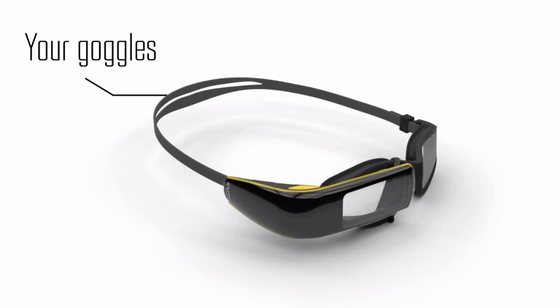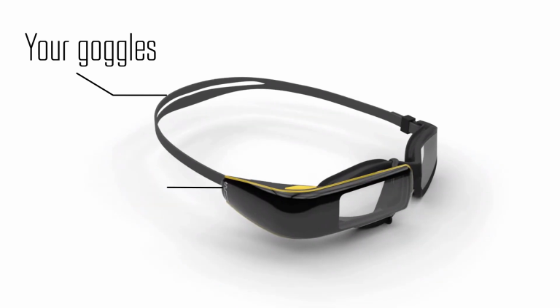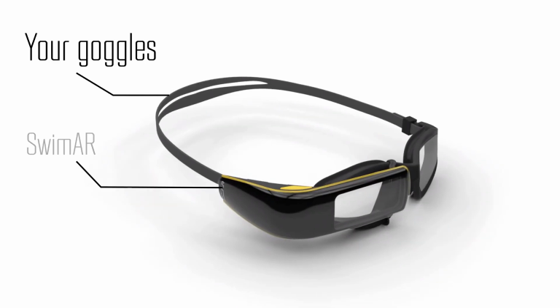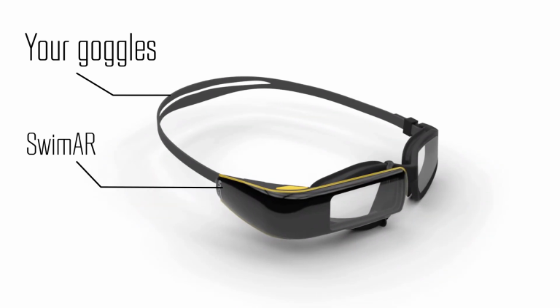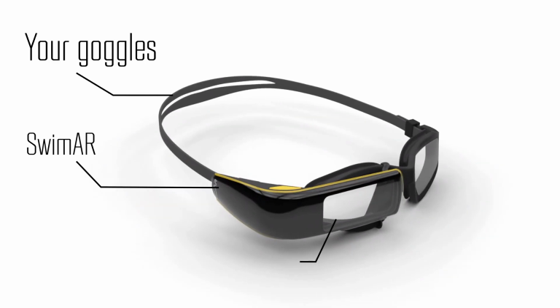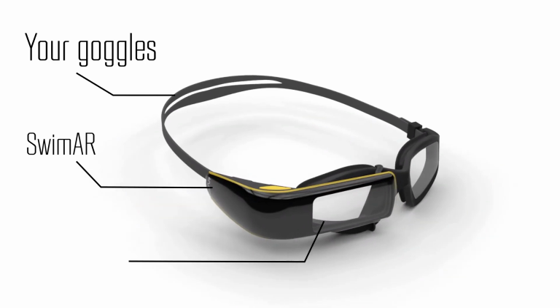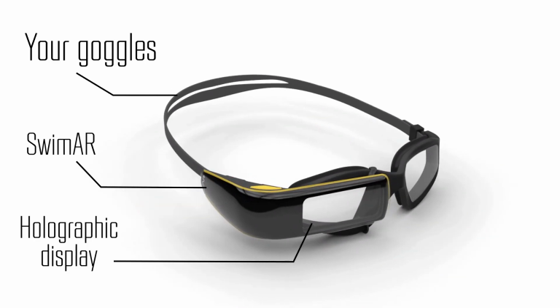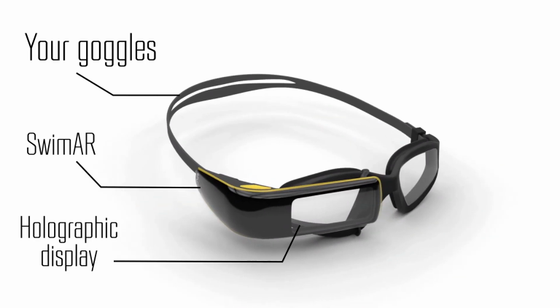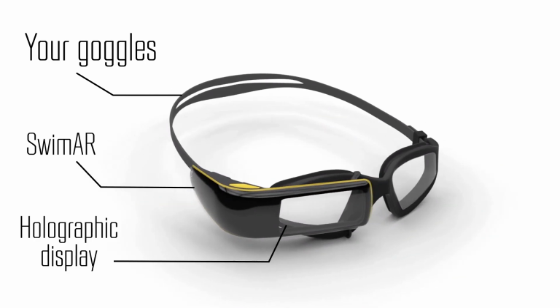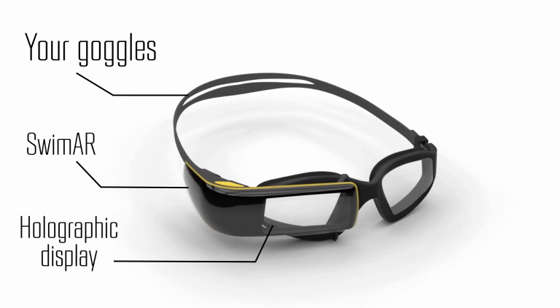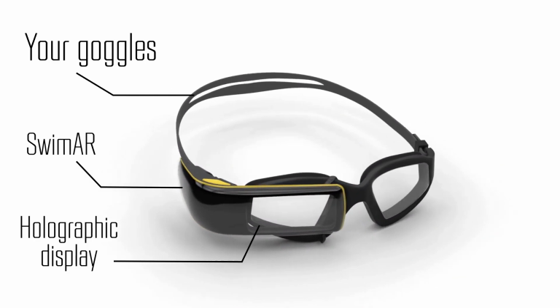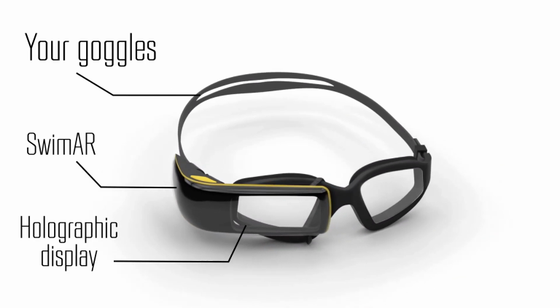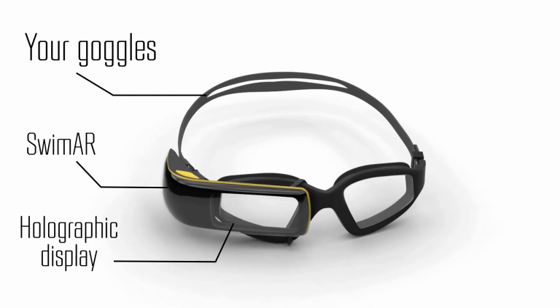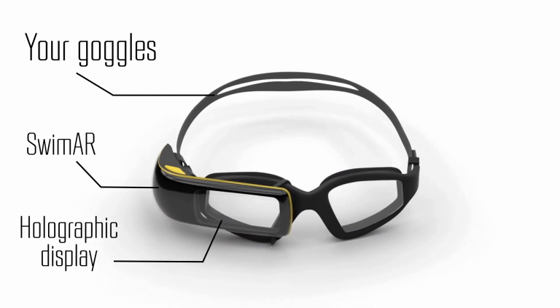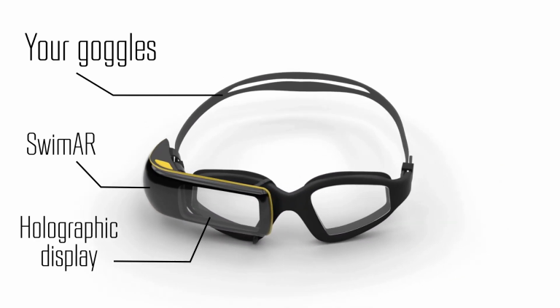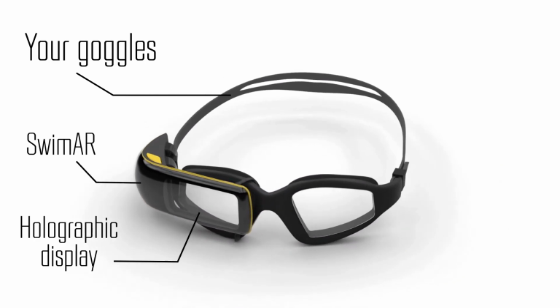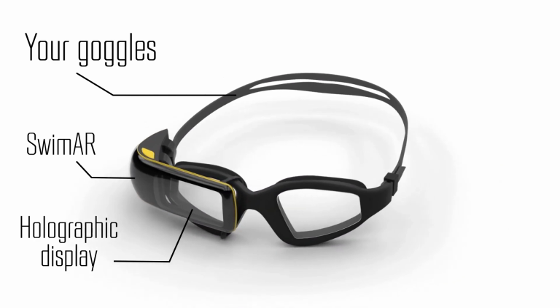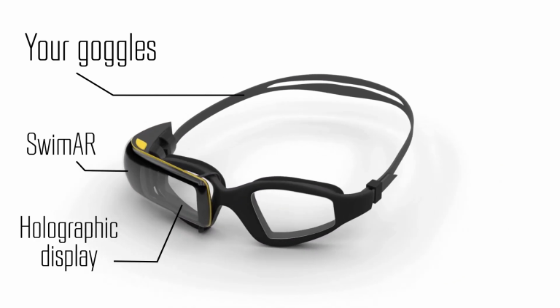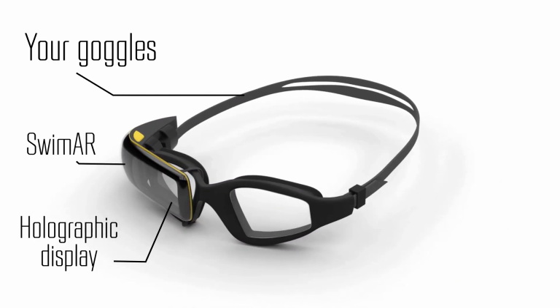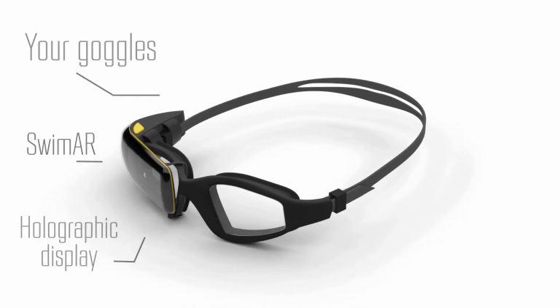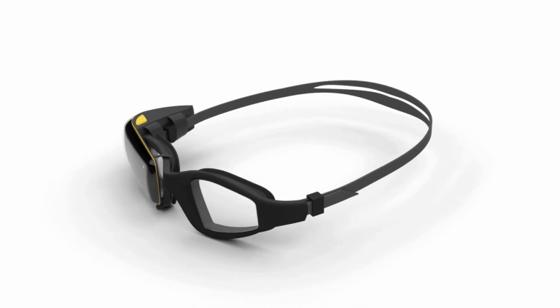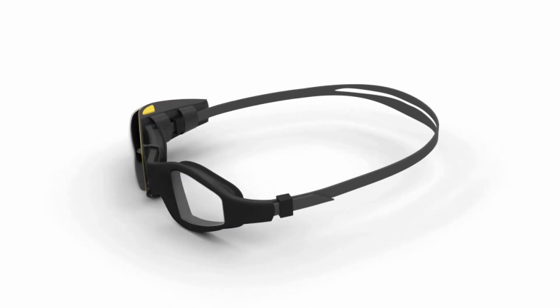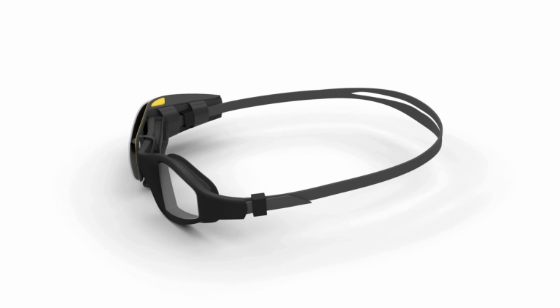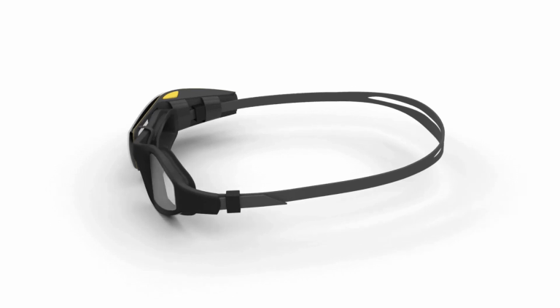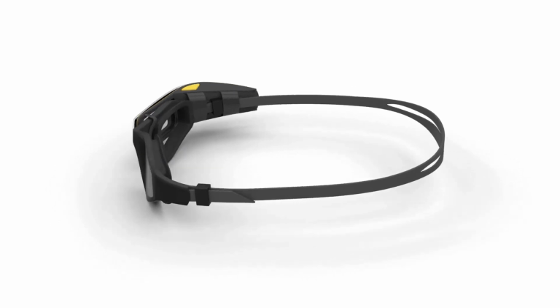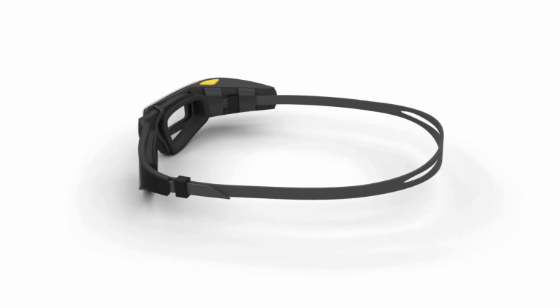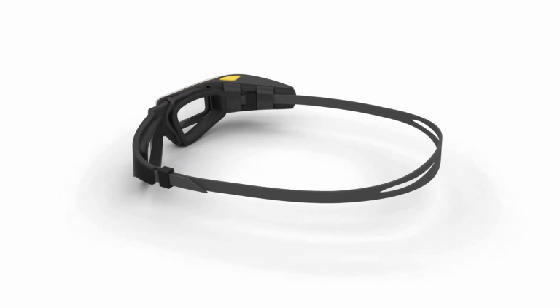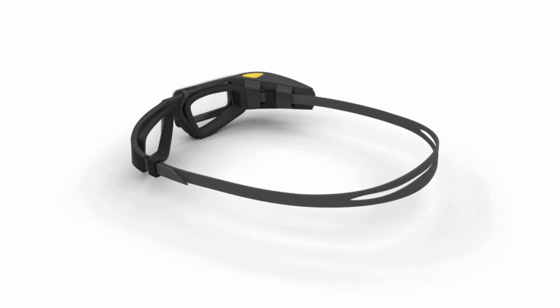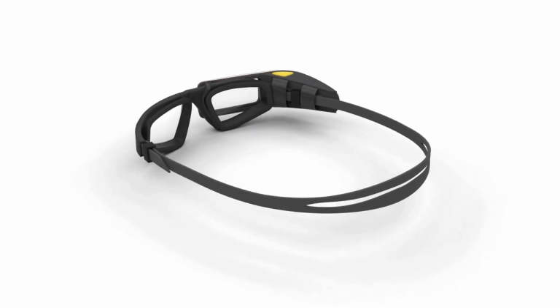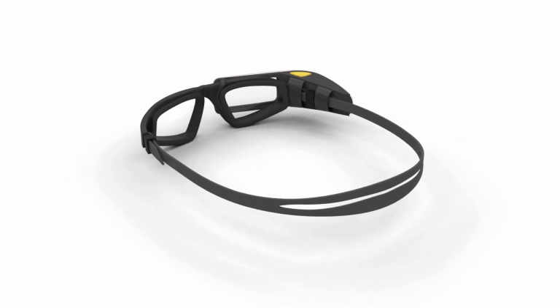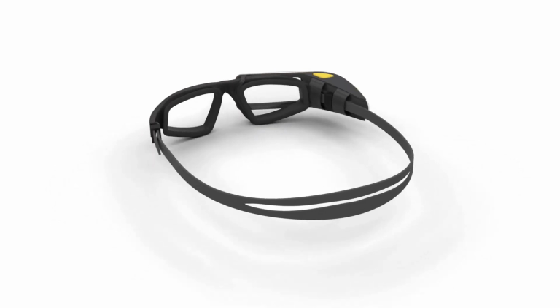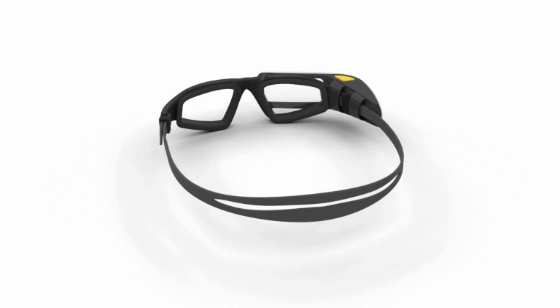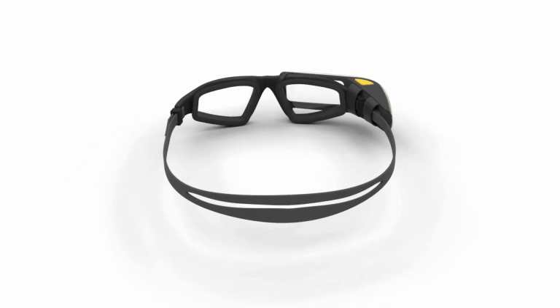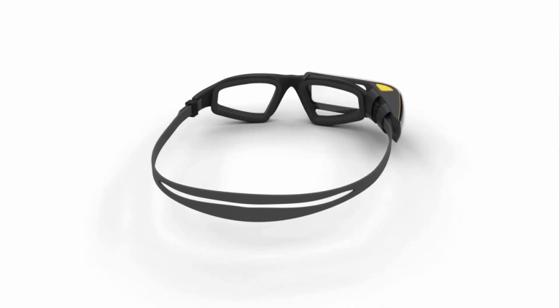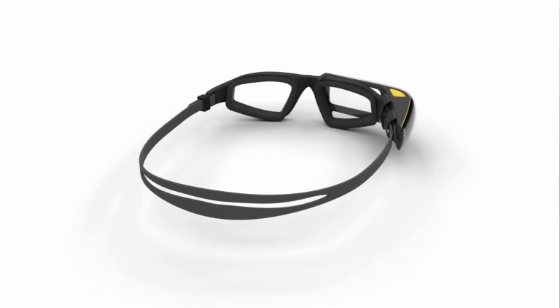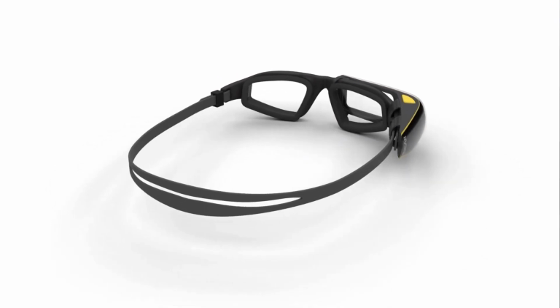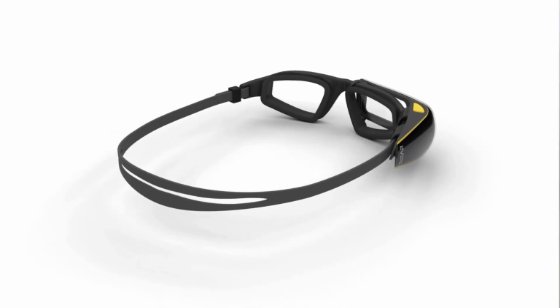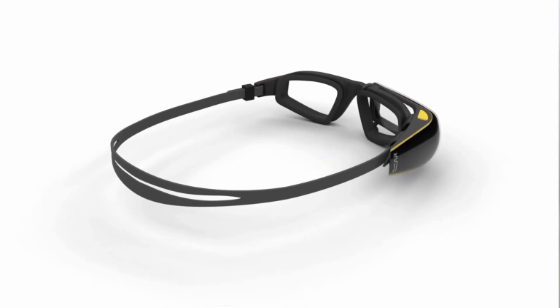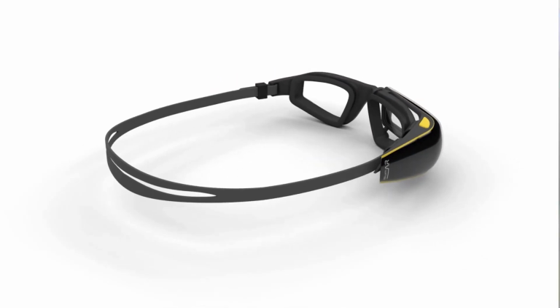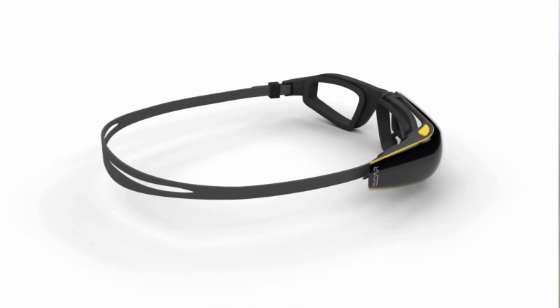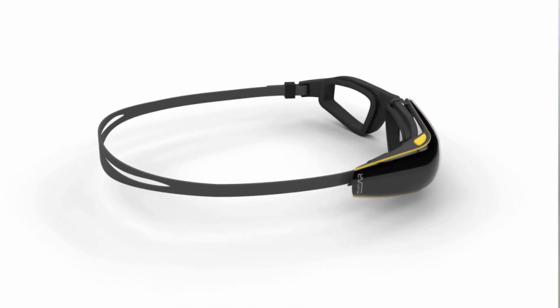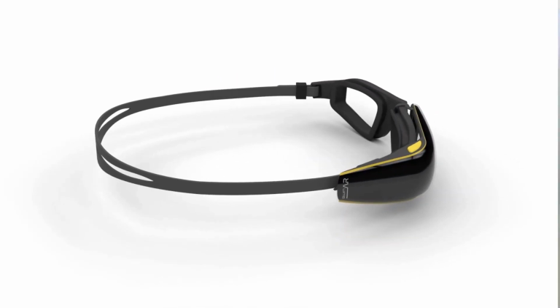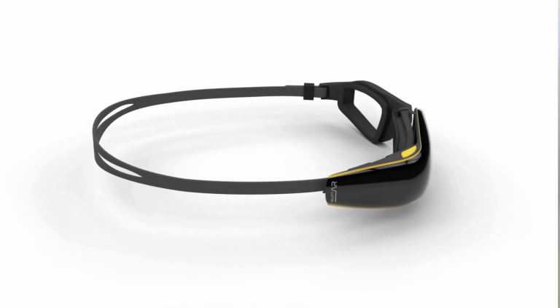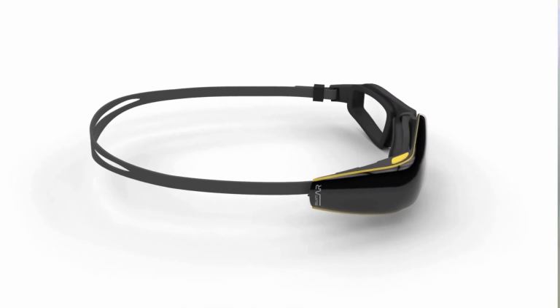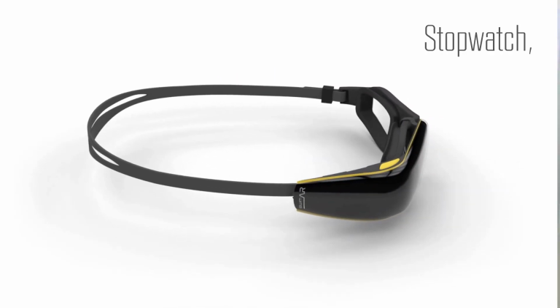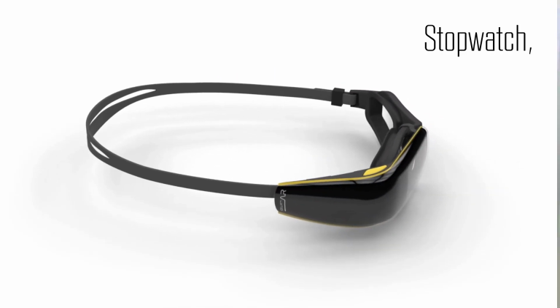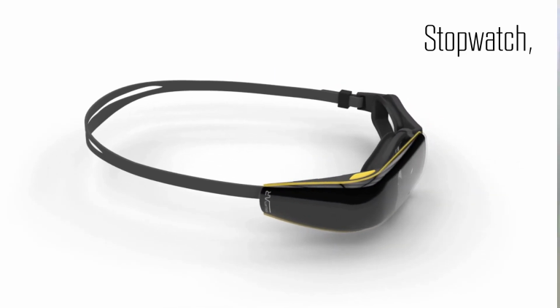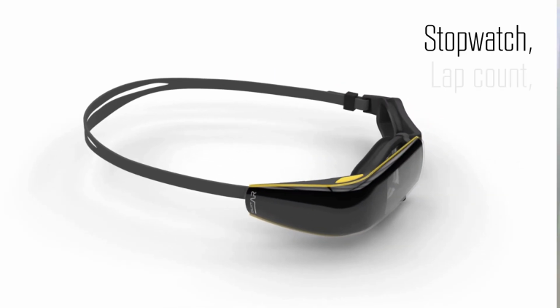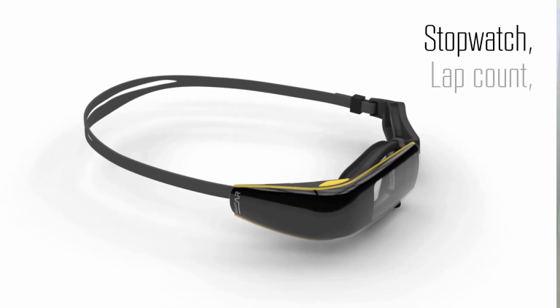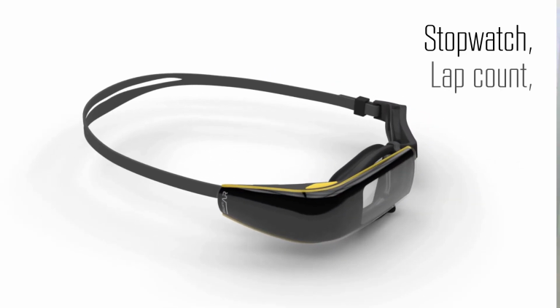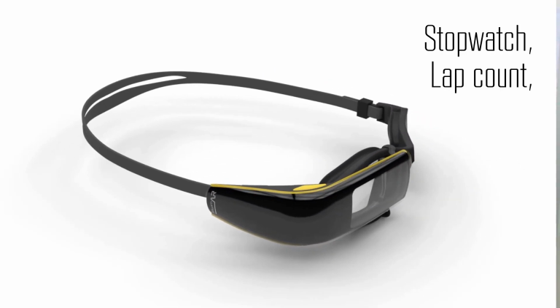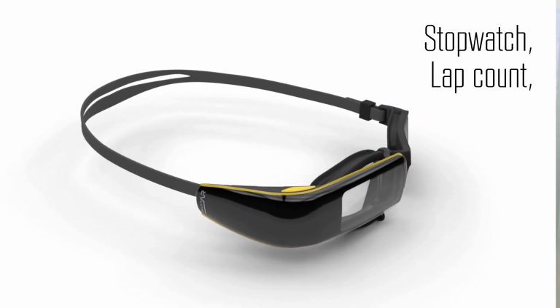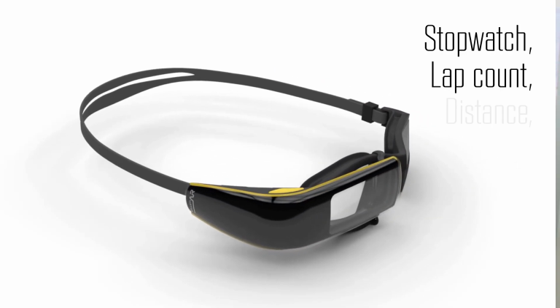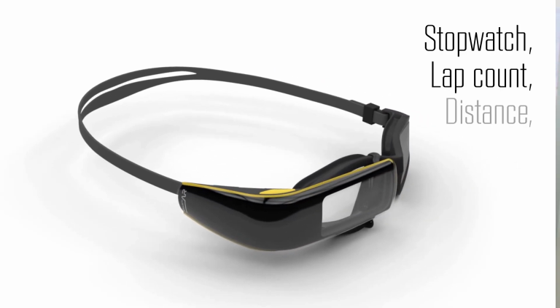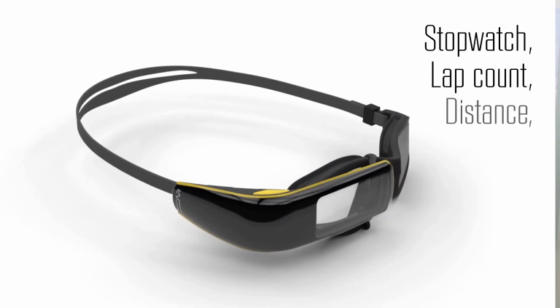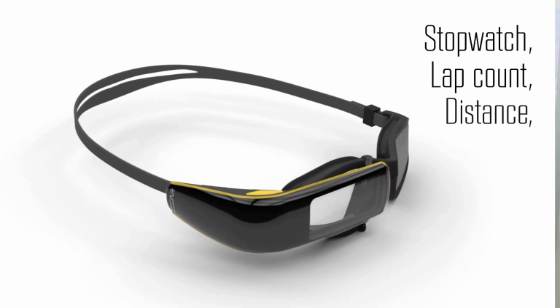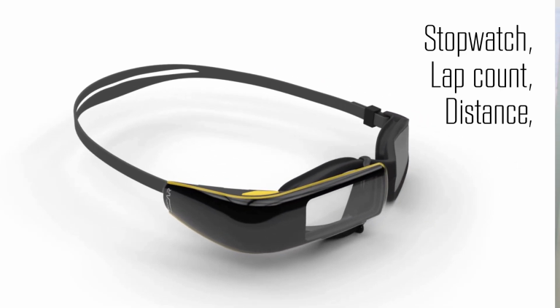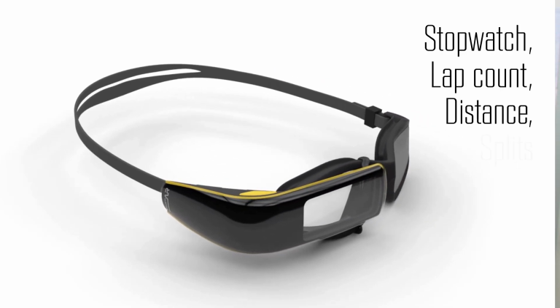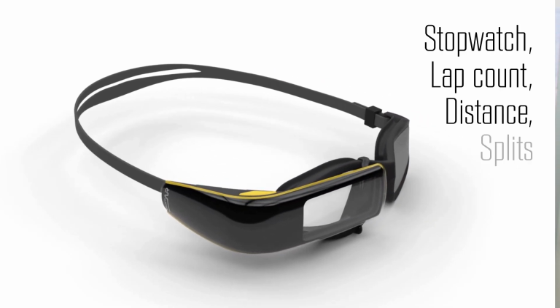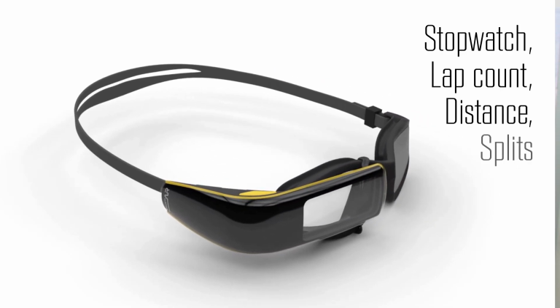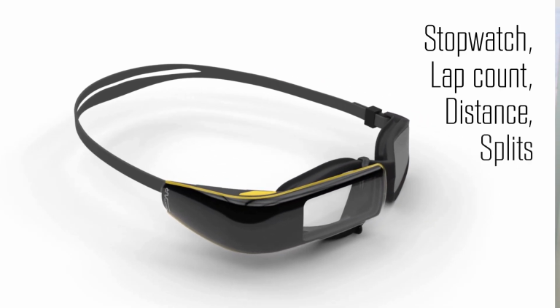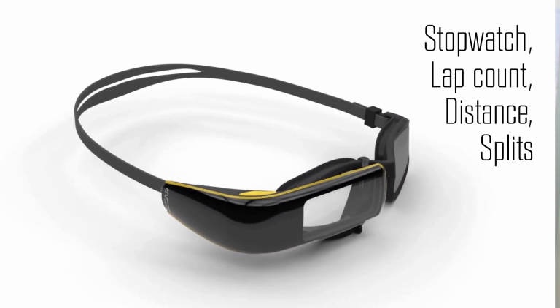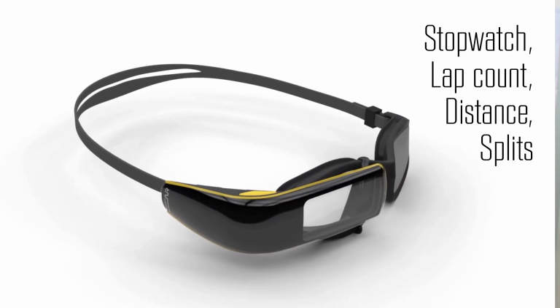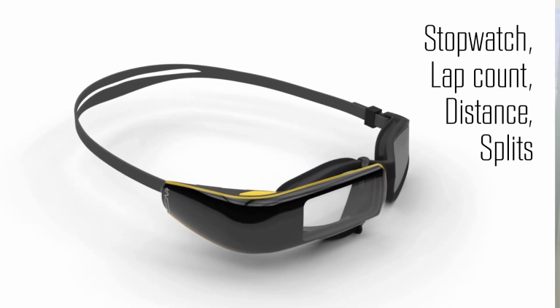SWIMR functions in real time for a swimmer in a waterproof, beautifully designed device, giving them all the data they need when they're underwater.